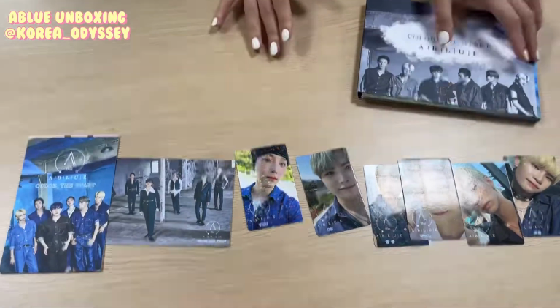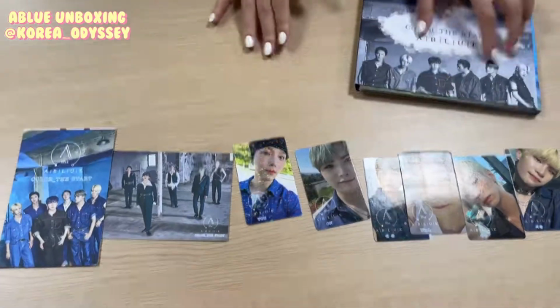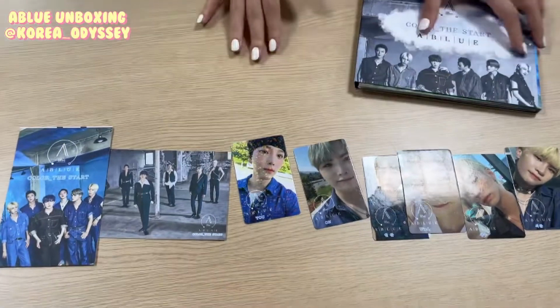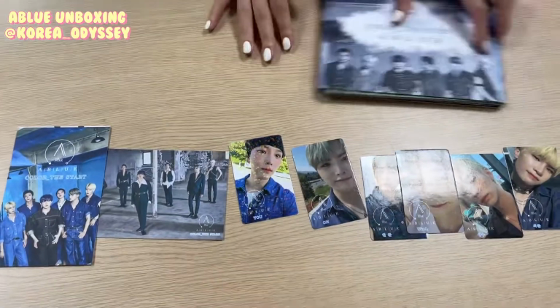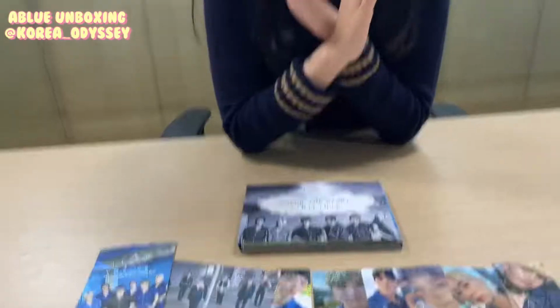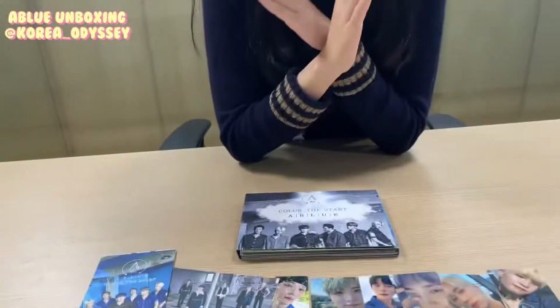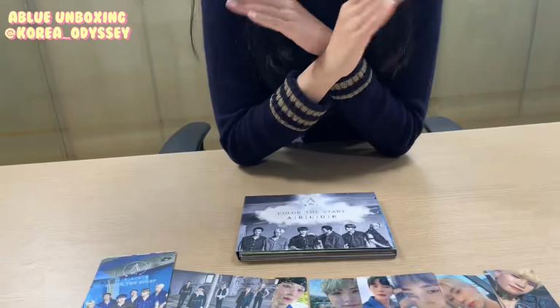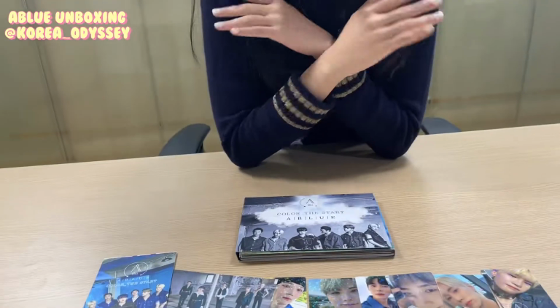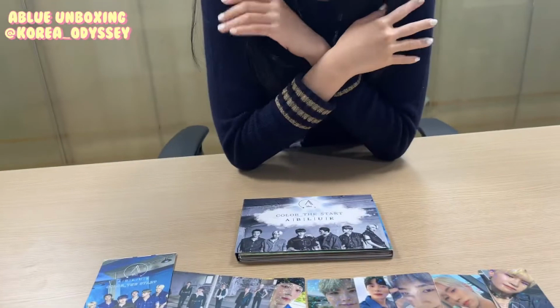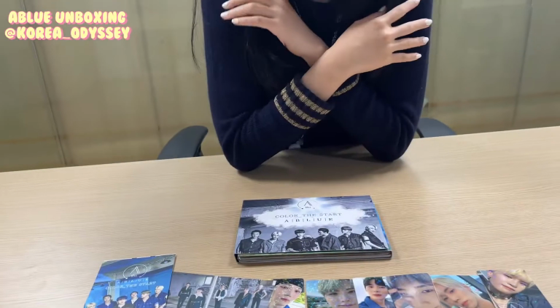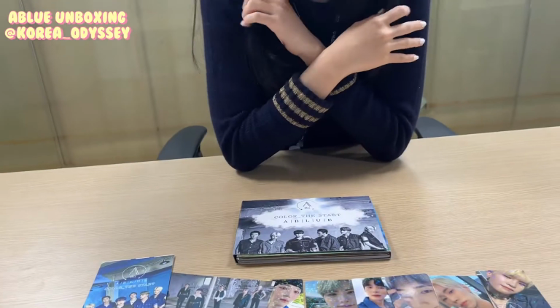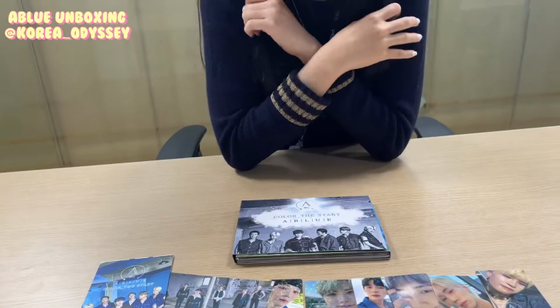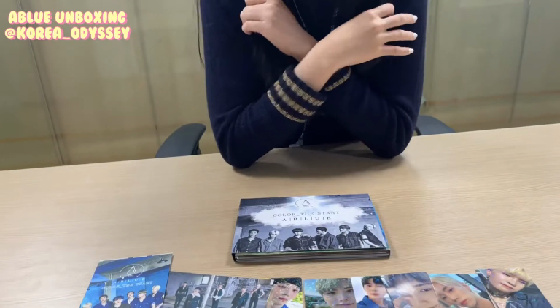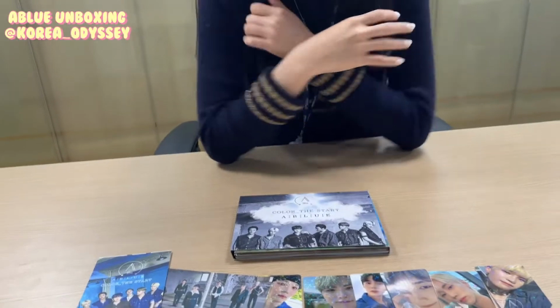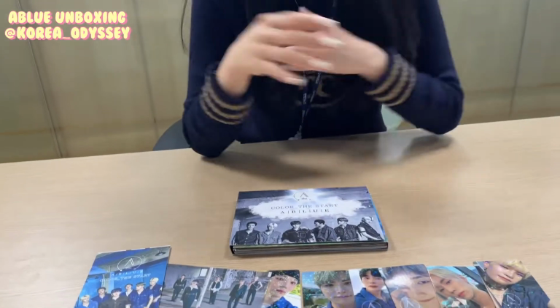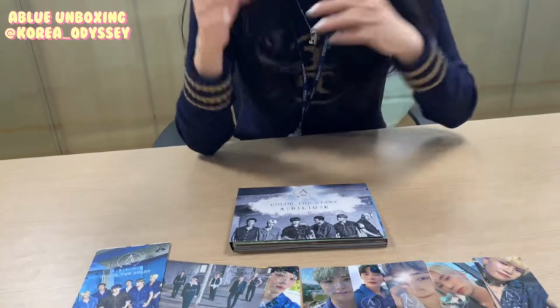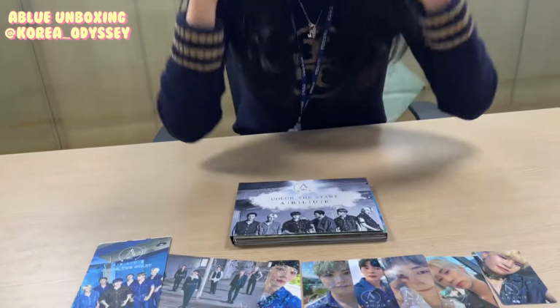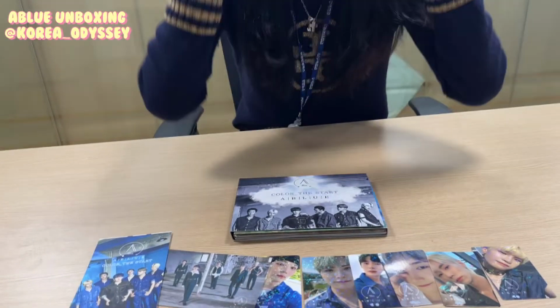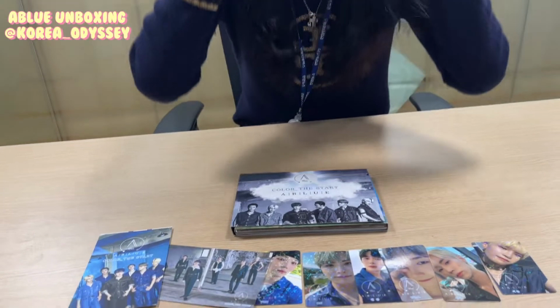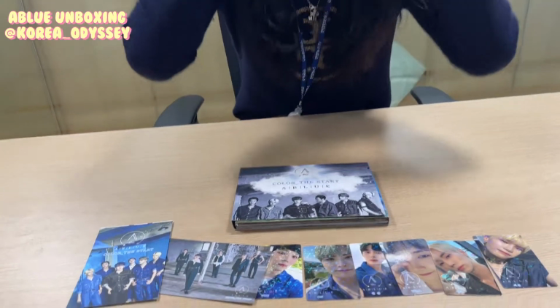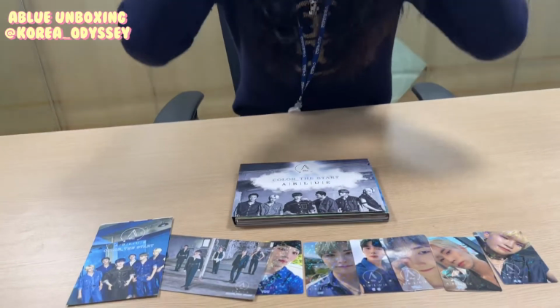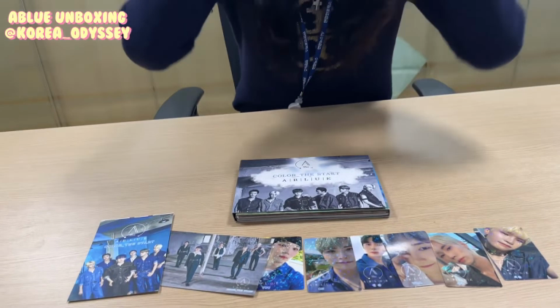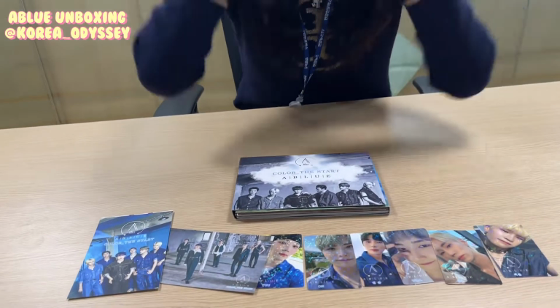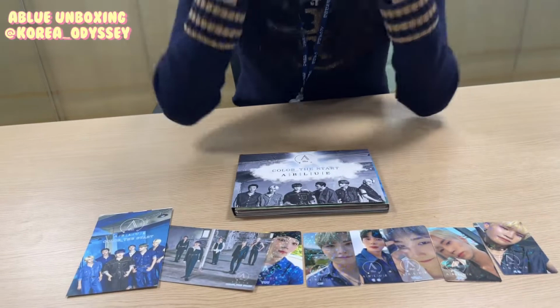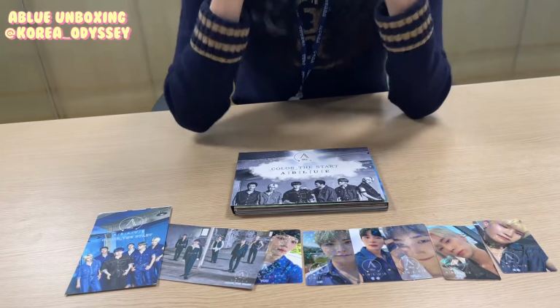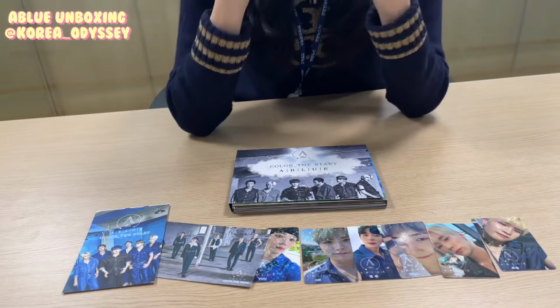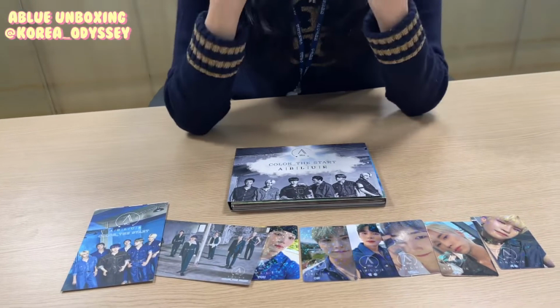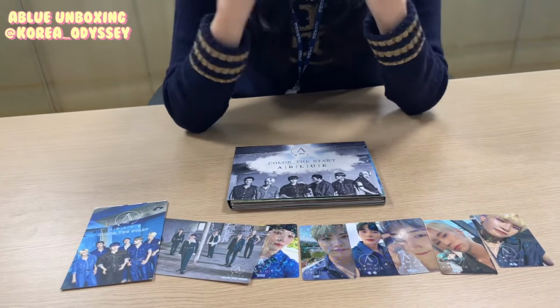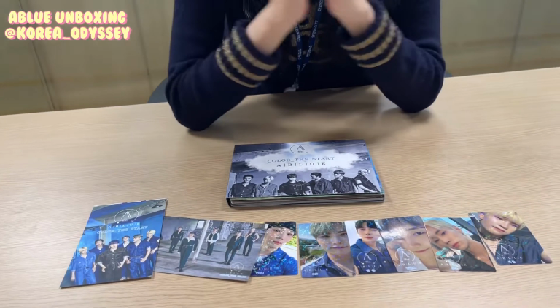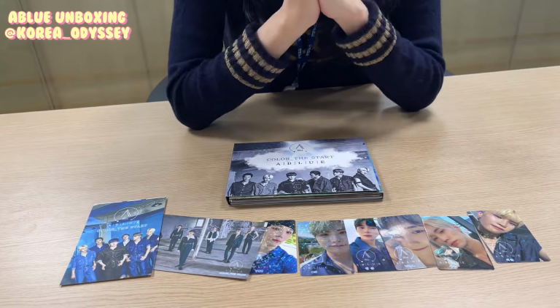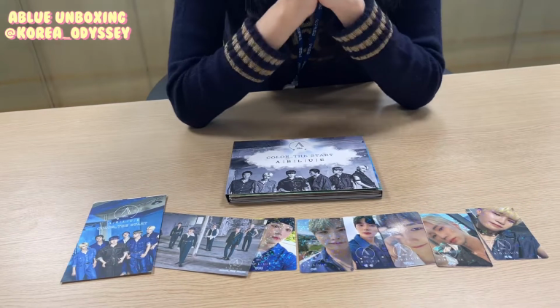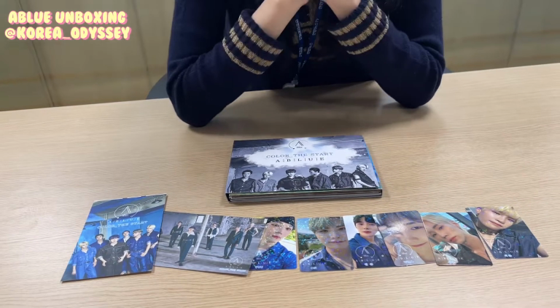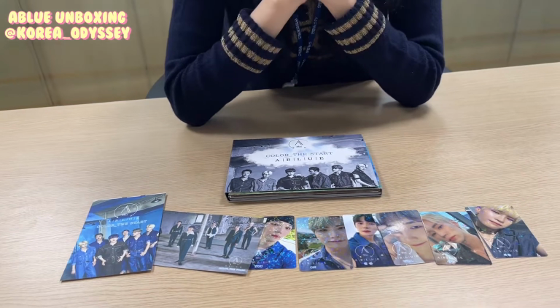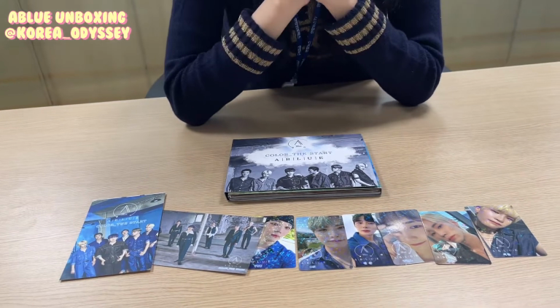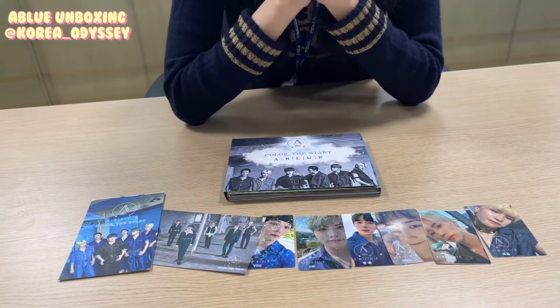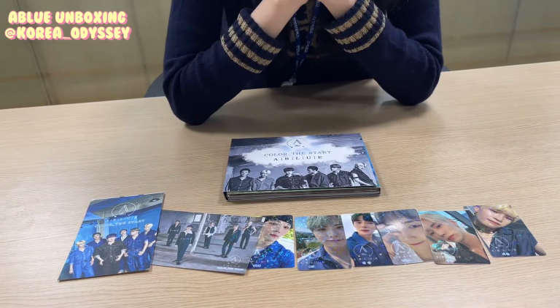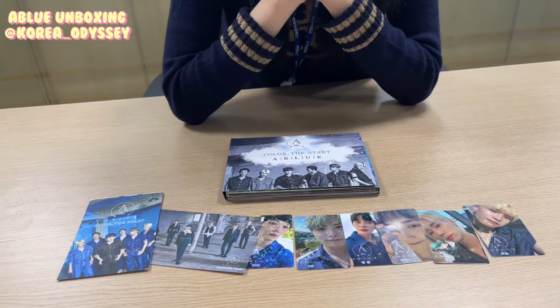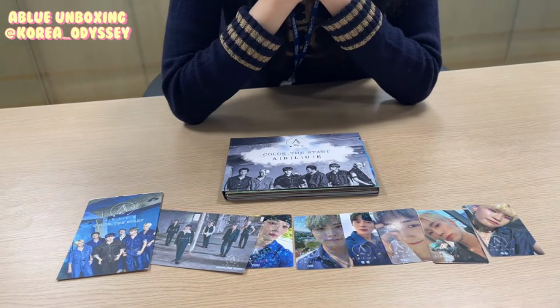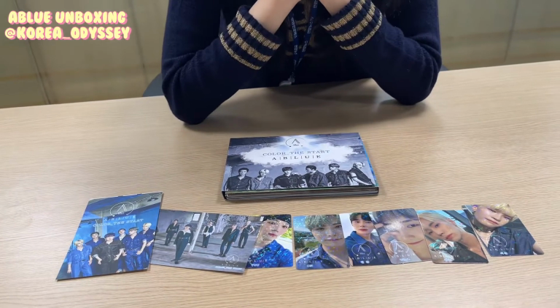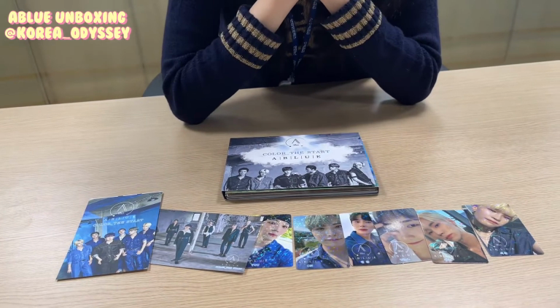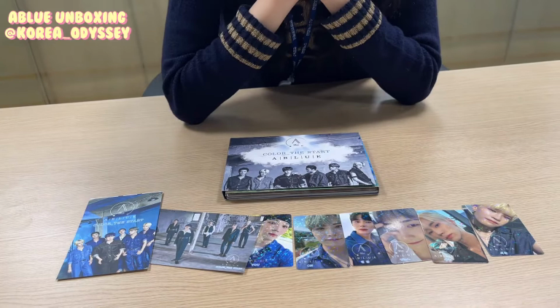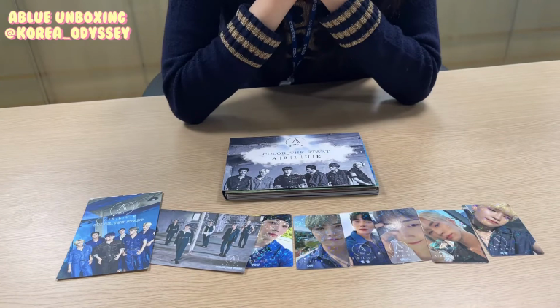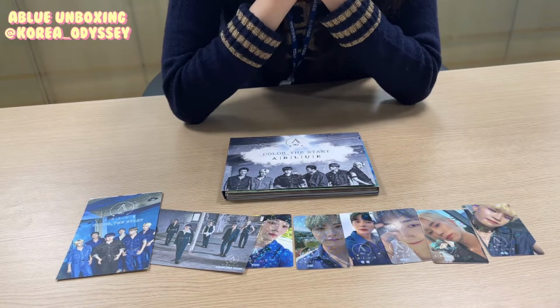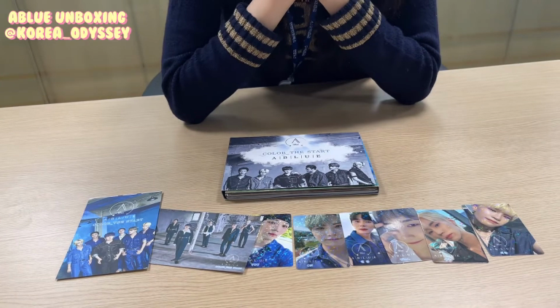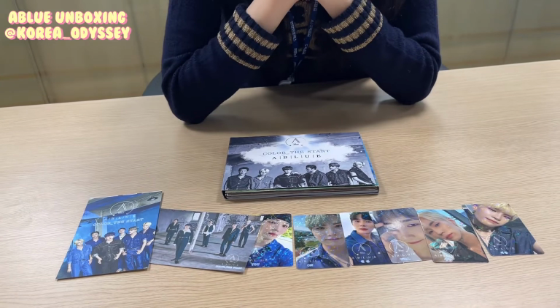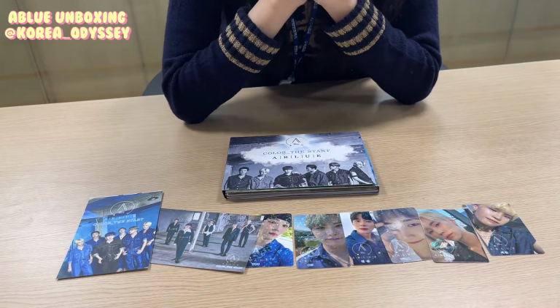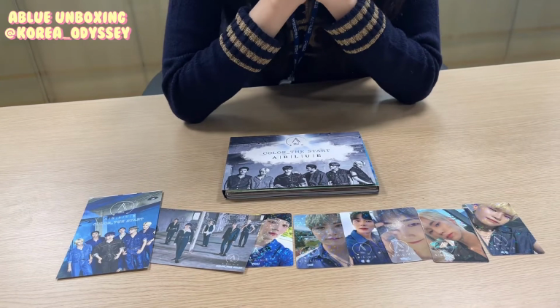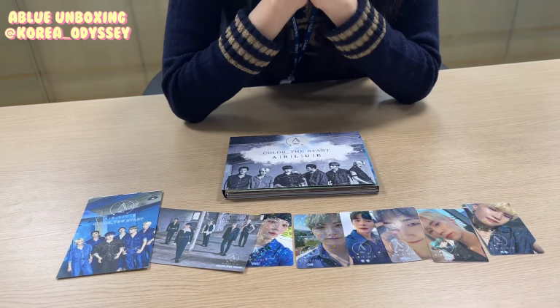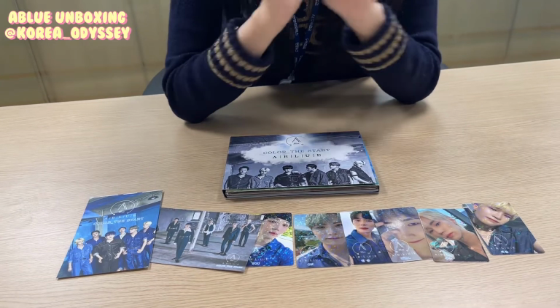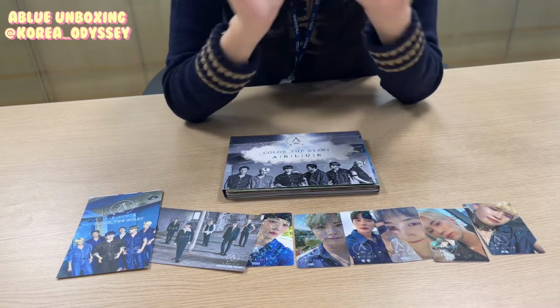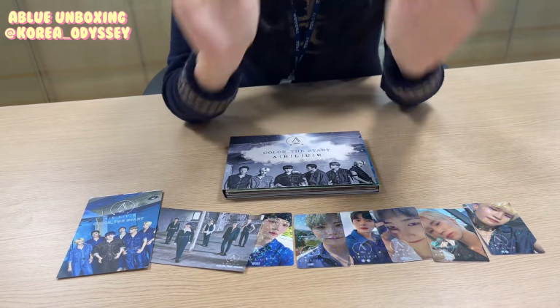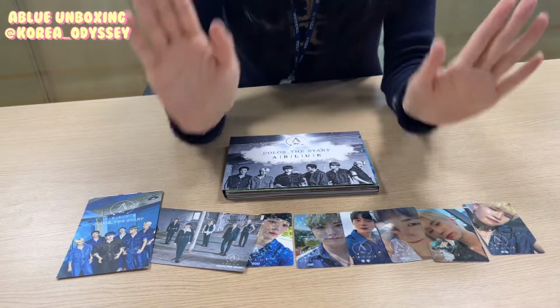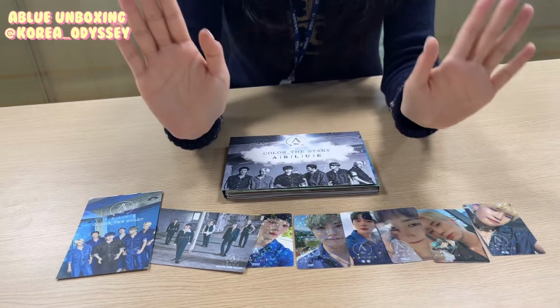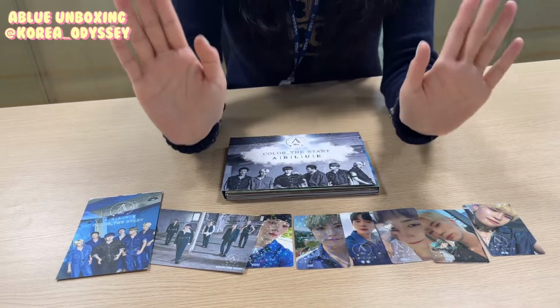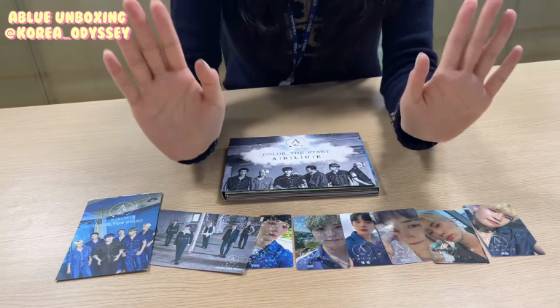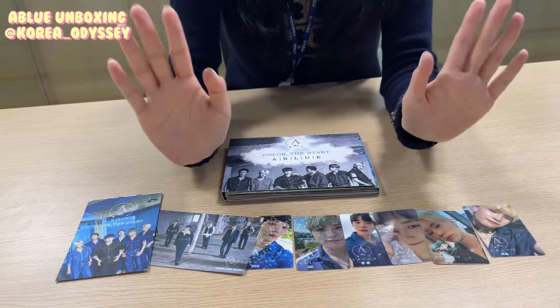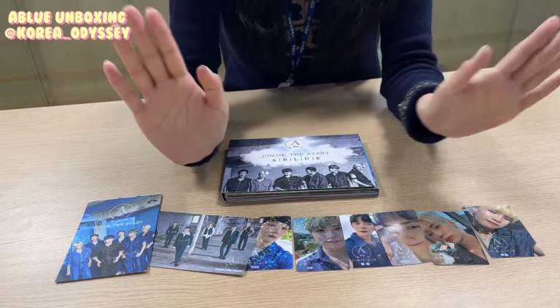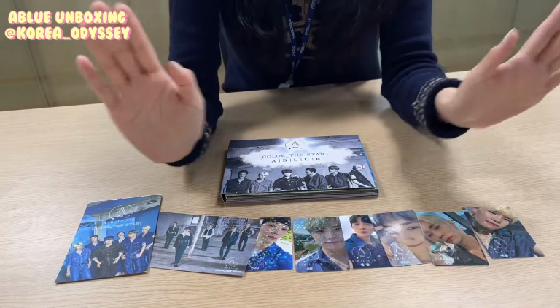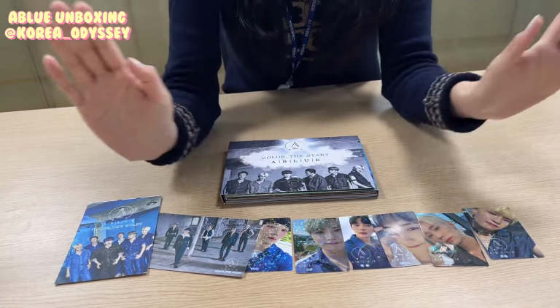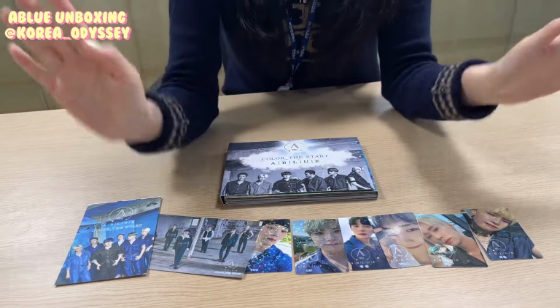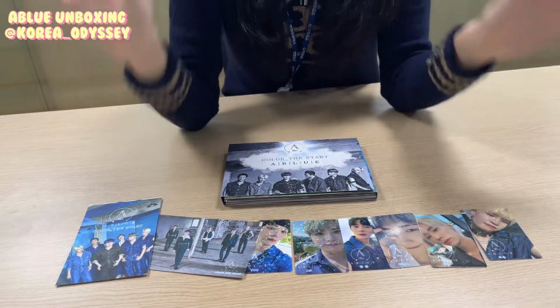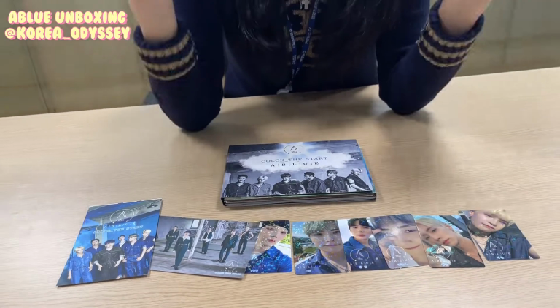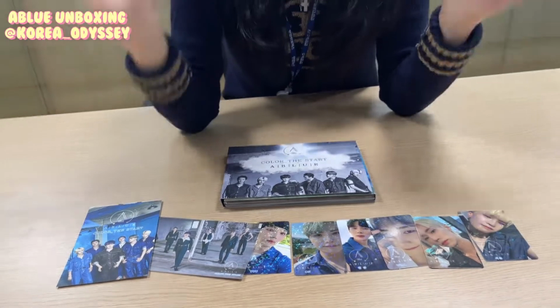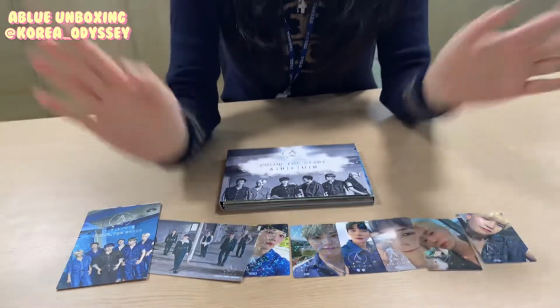We're done with the unboxing. I hope you guys enjoyed the unboxing for today. See you guys next time. Bye!